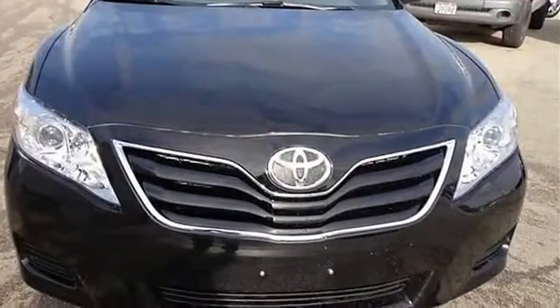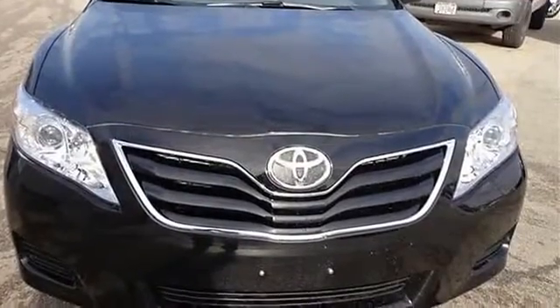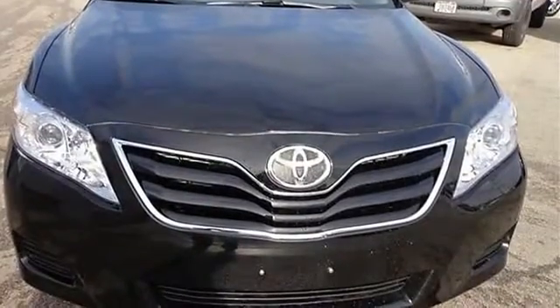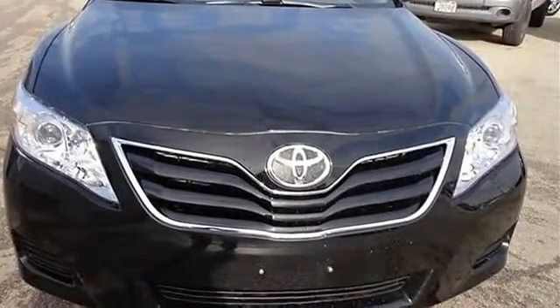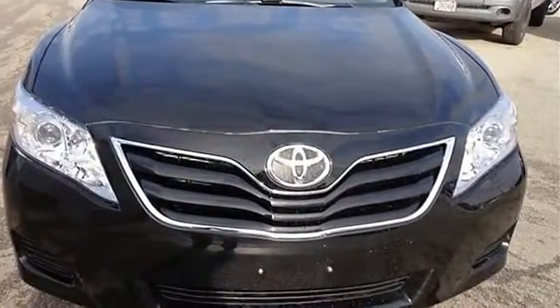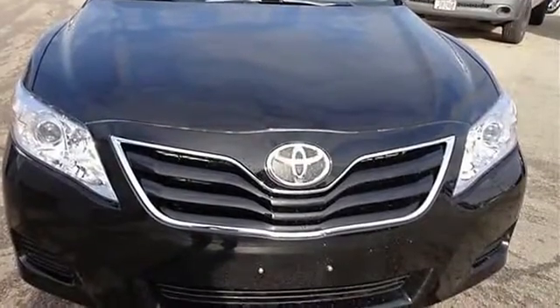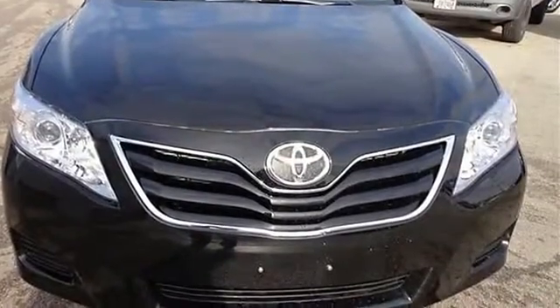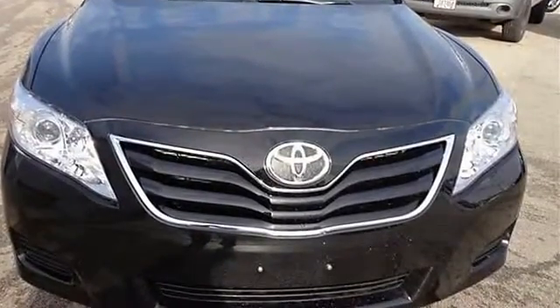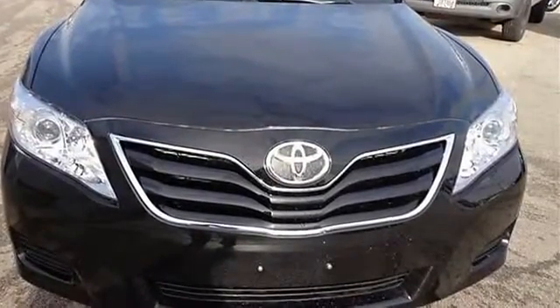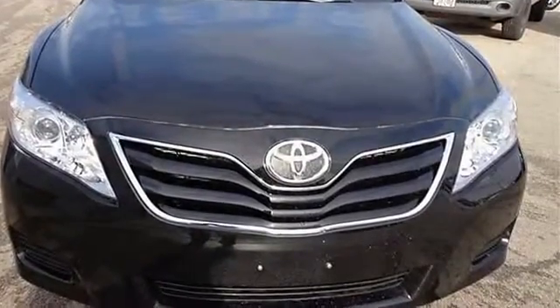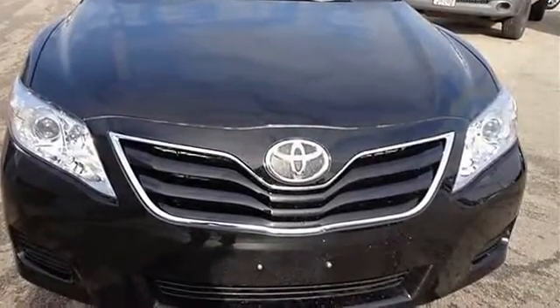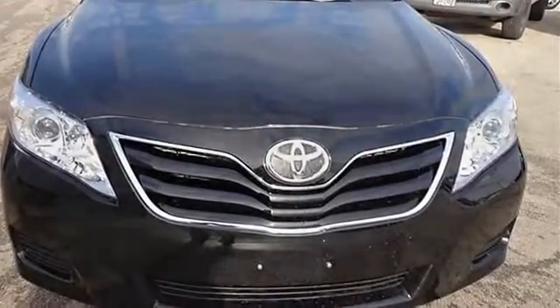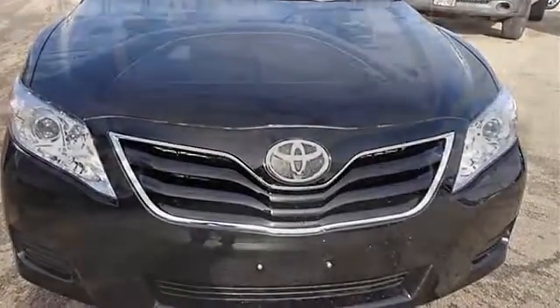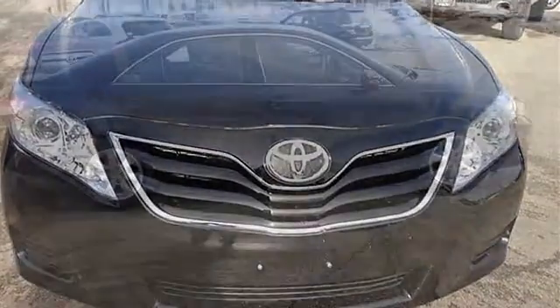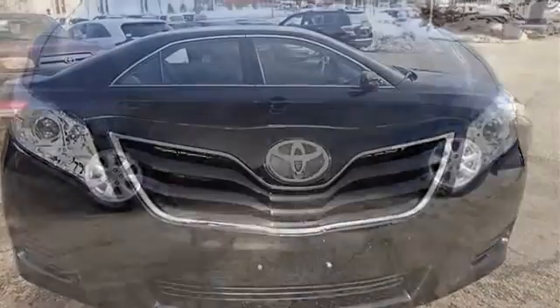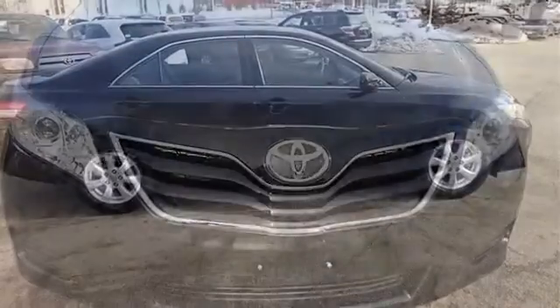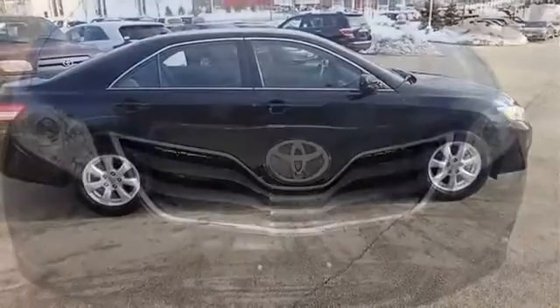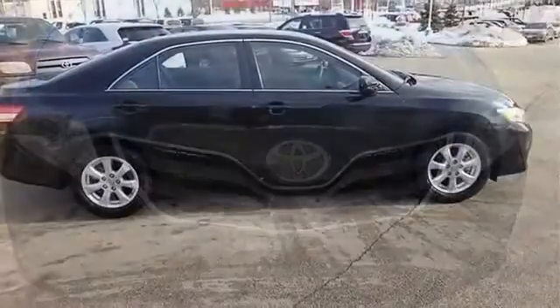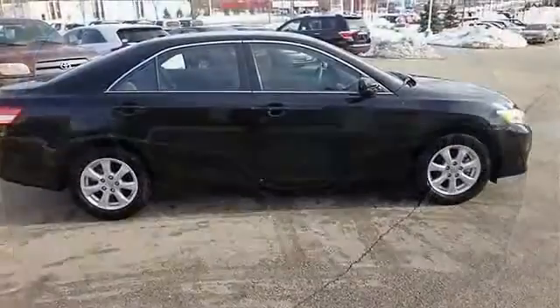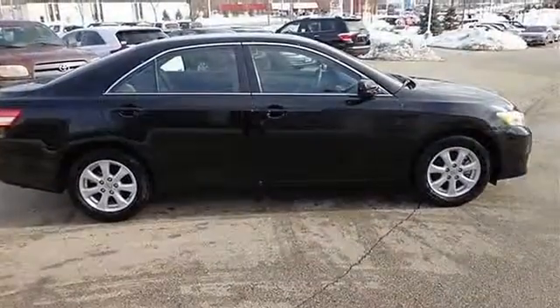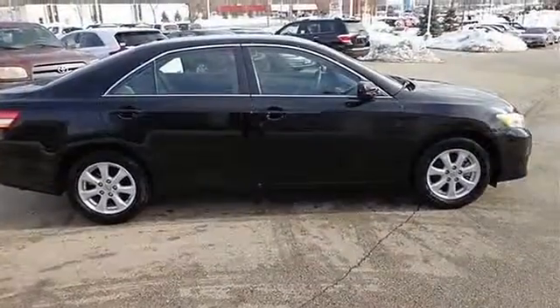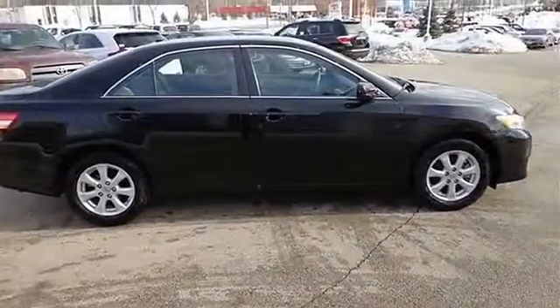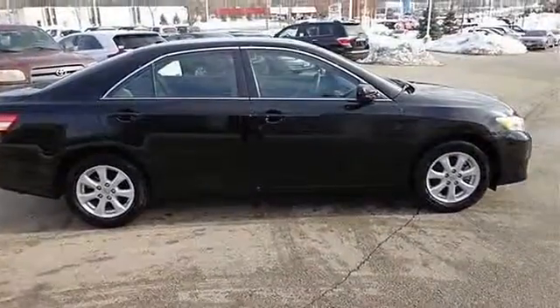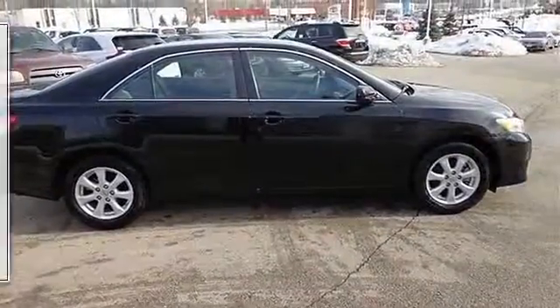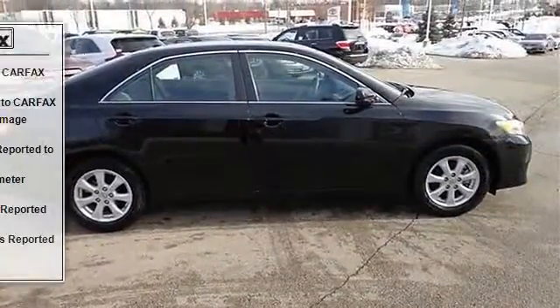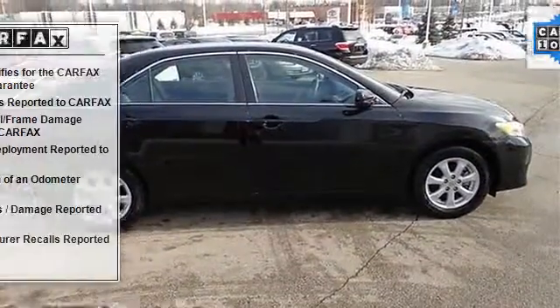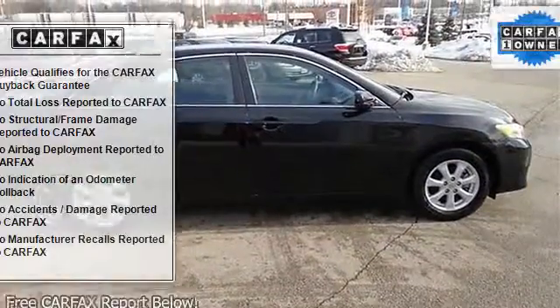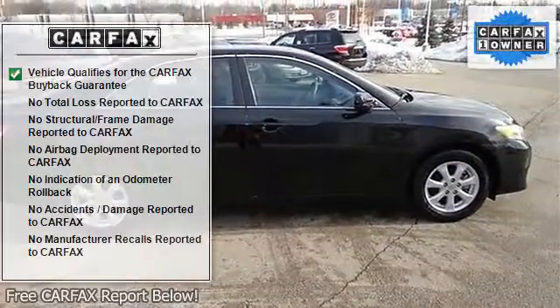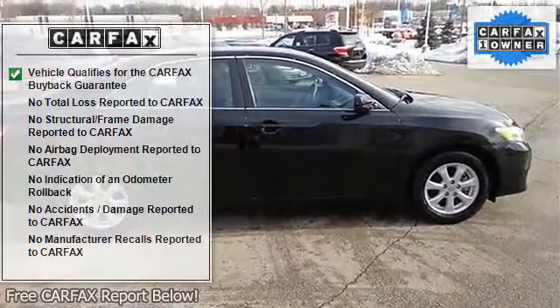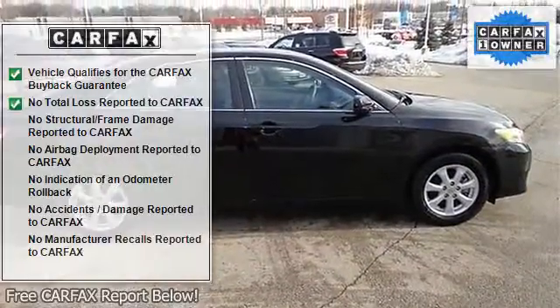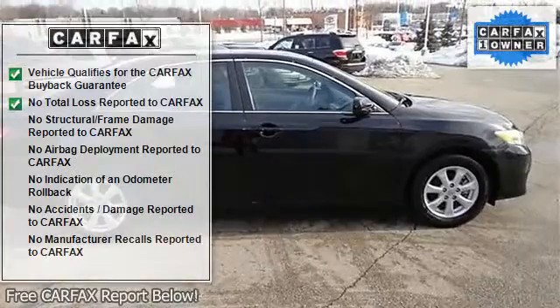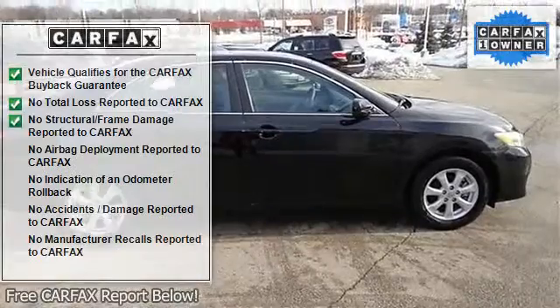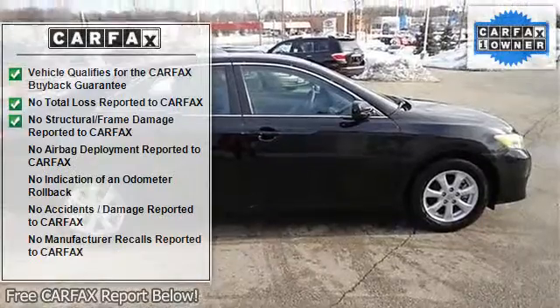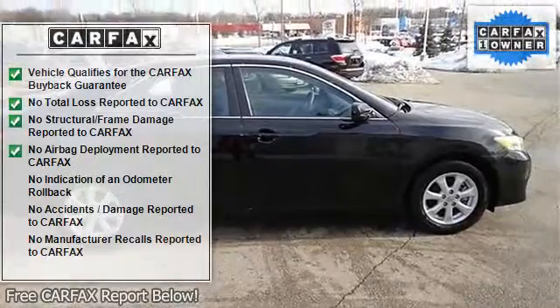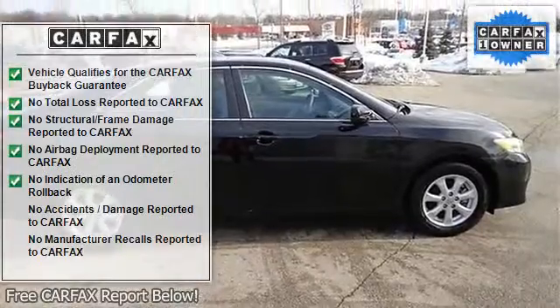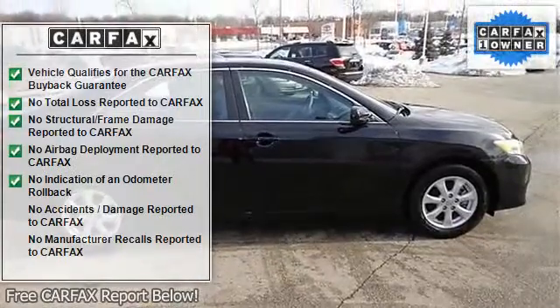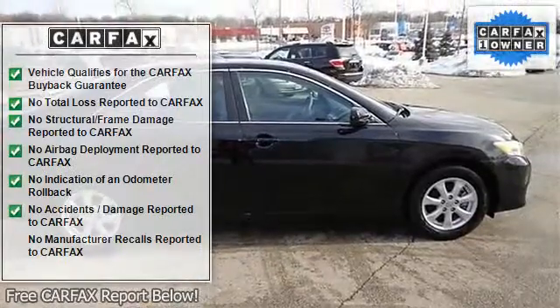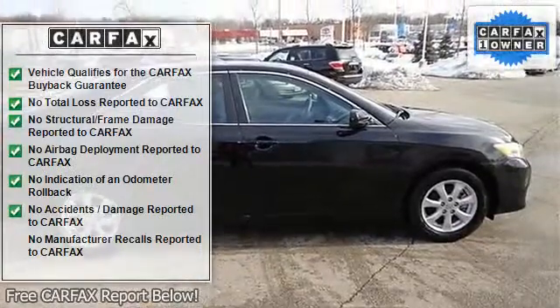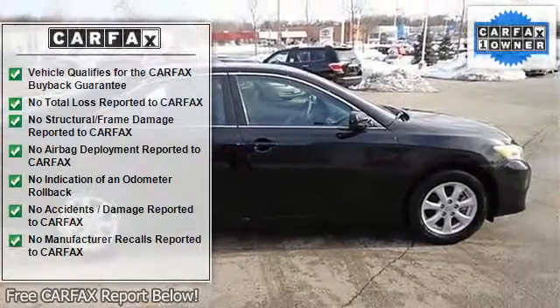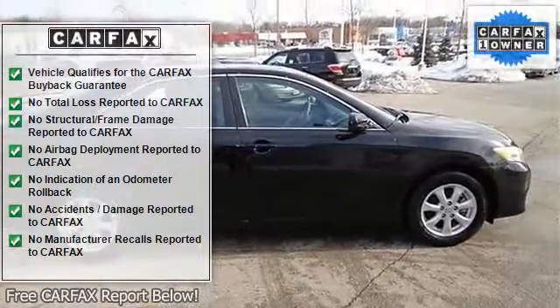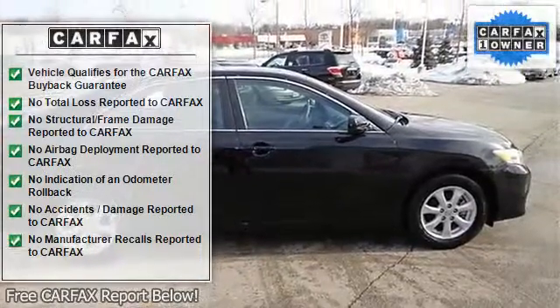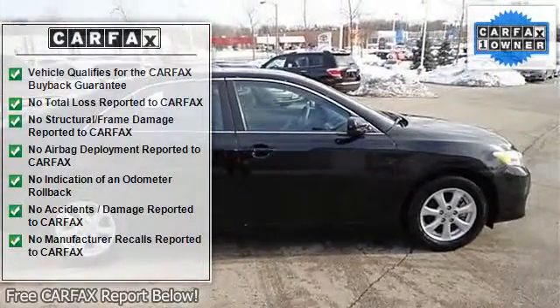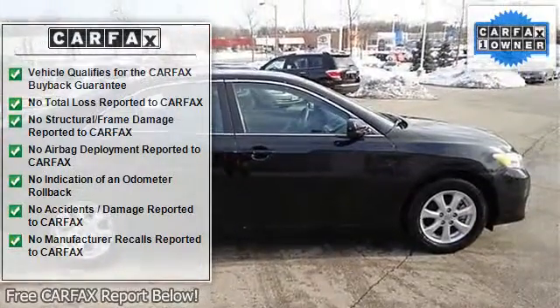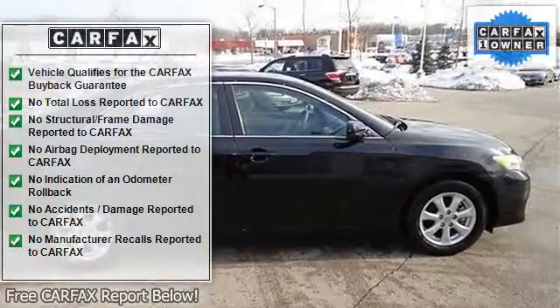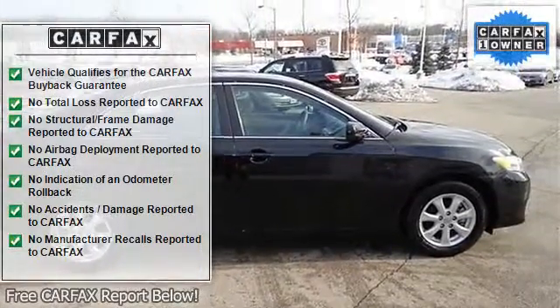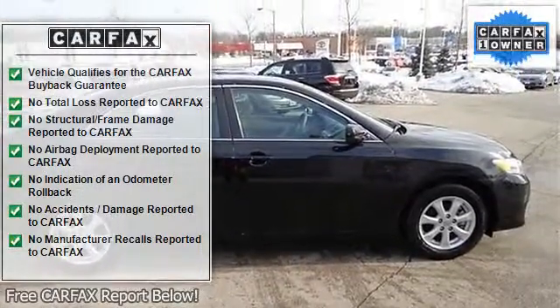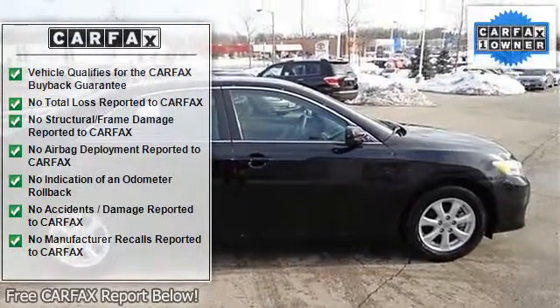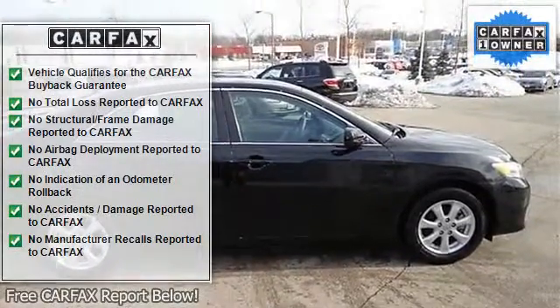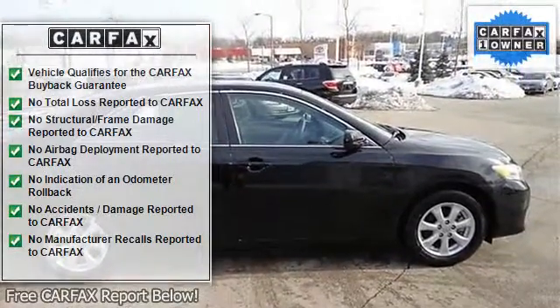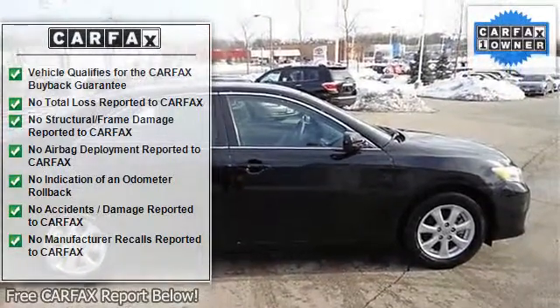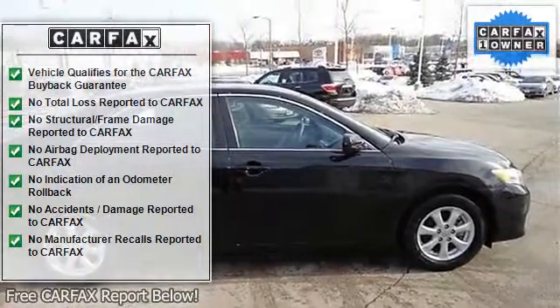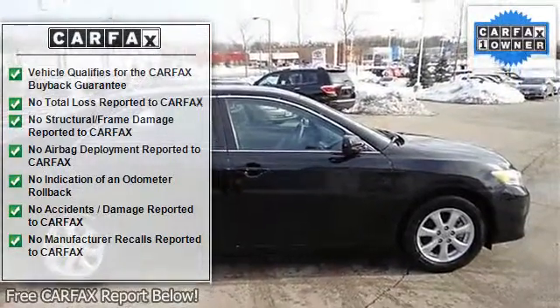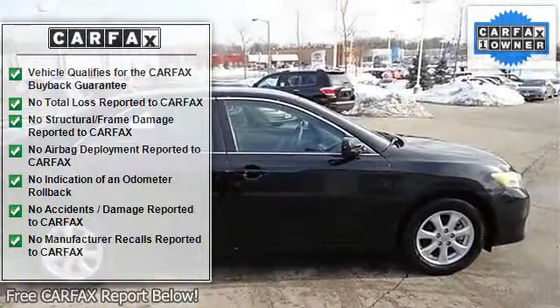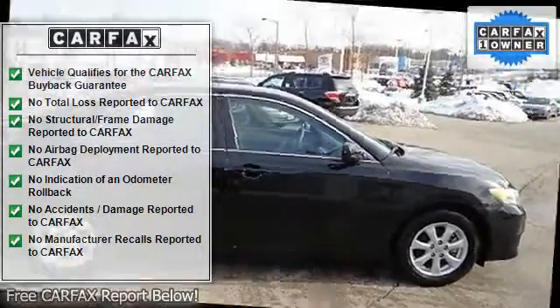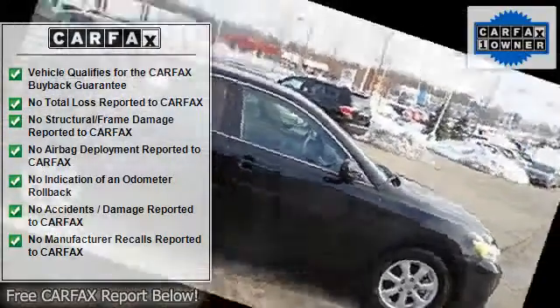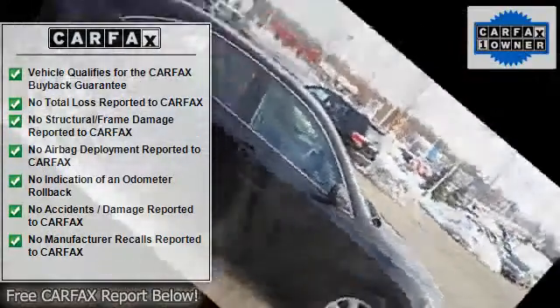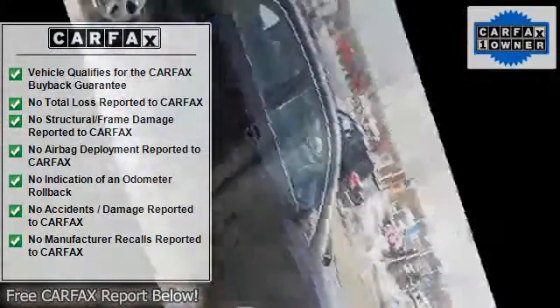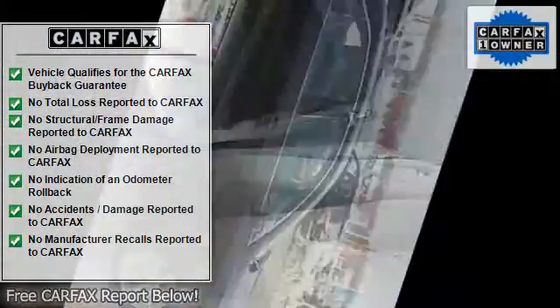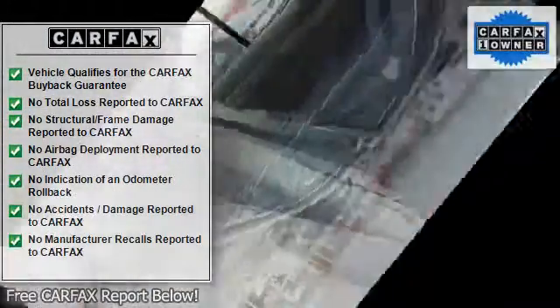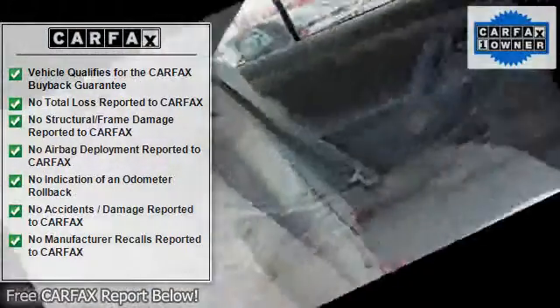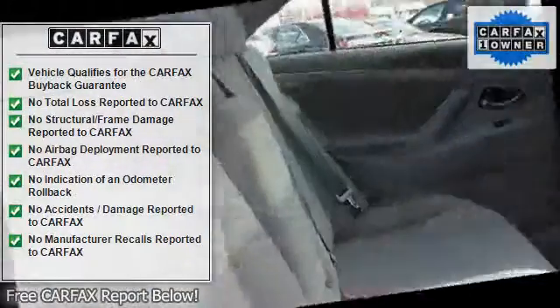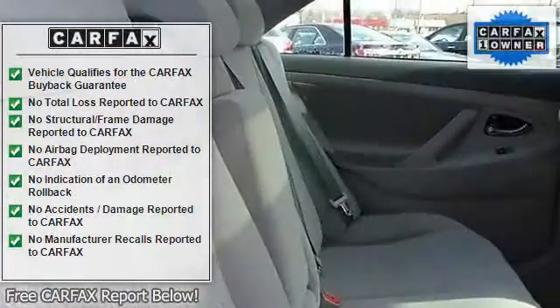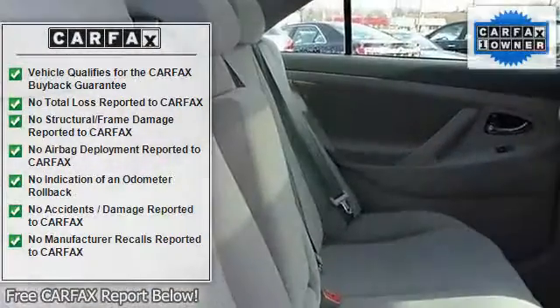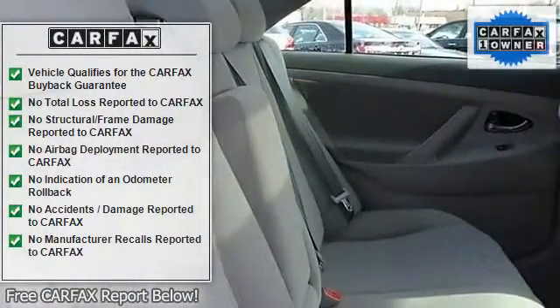Automatic headlights, daytime running lights, power mirrors, intermittent wipers, variable speed intermittent wipers.